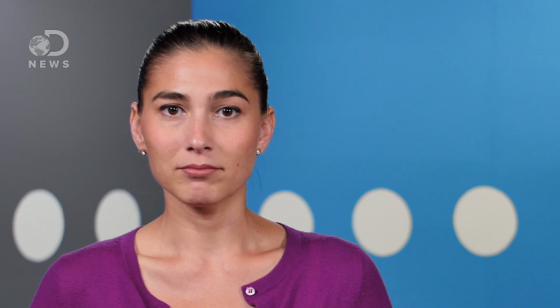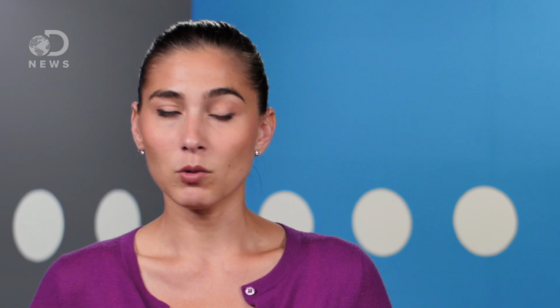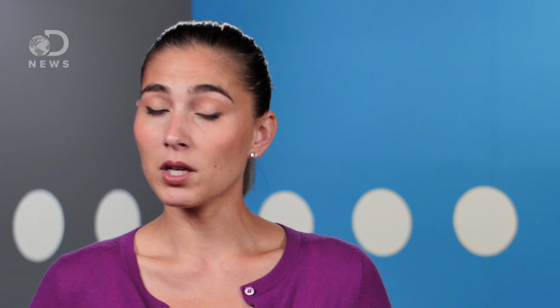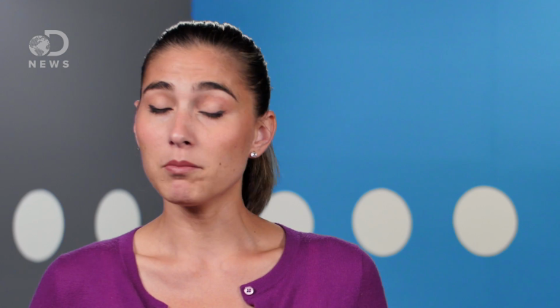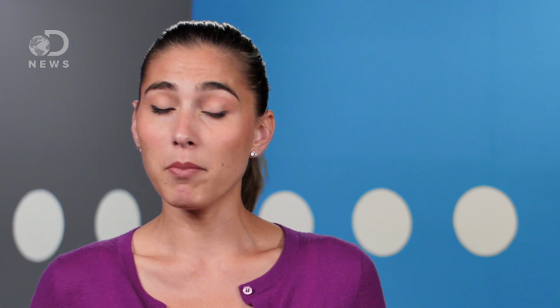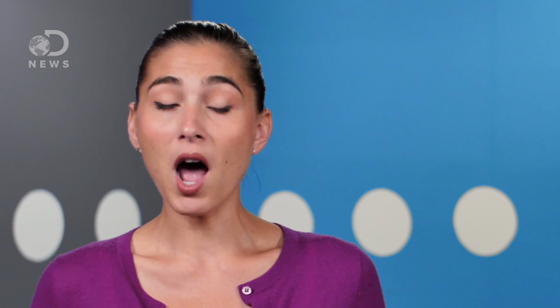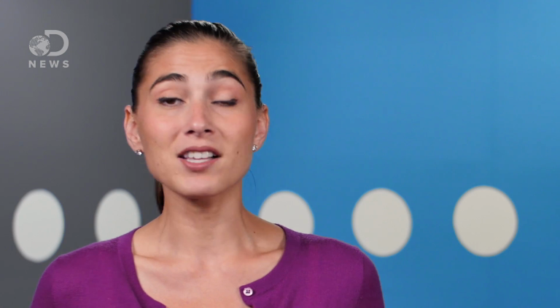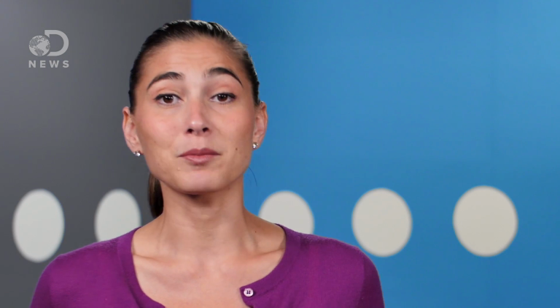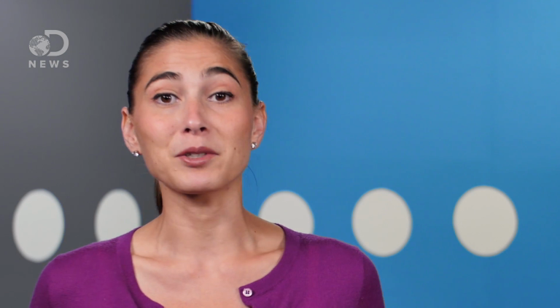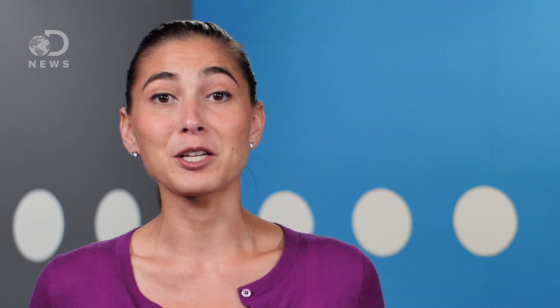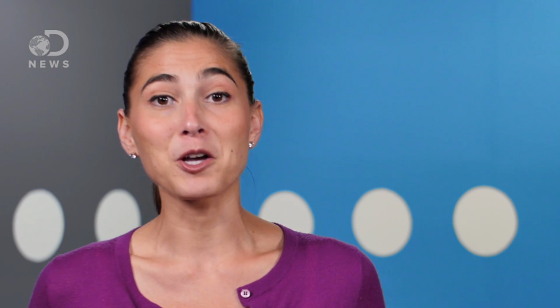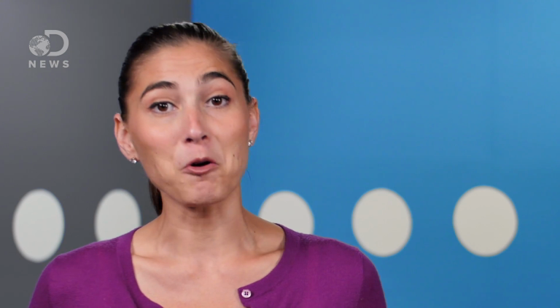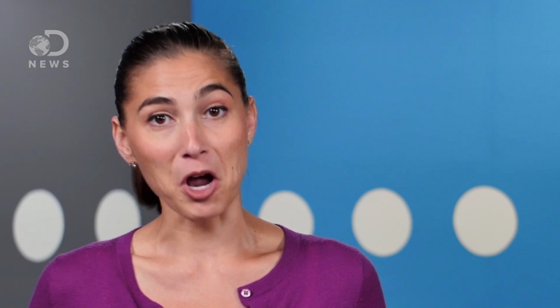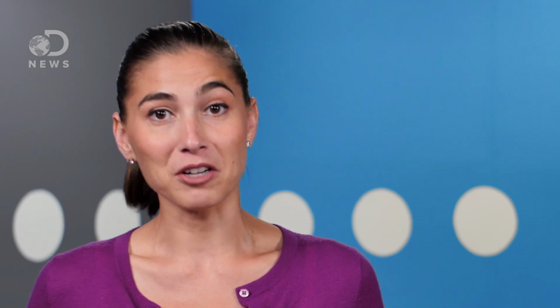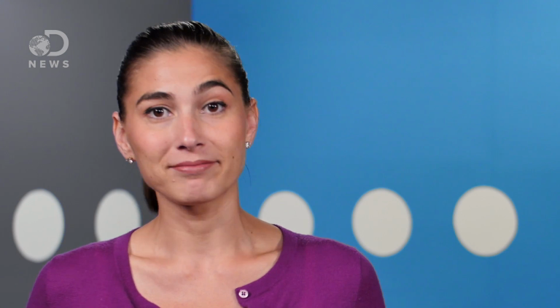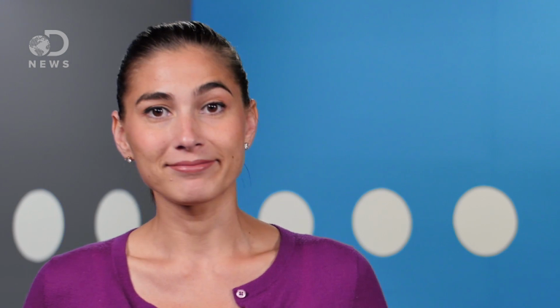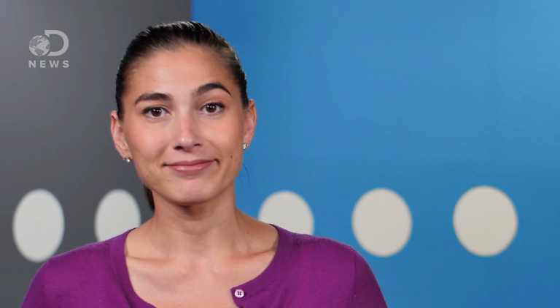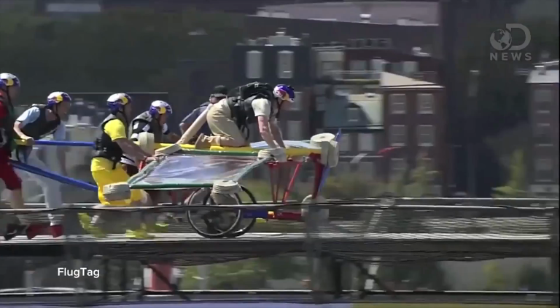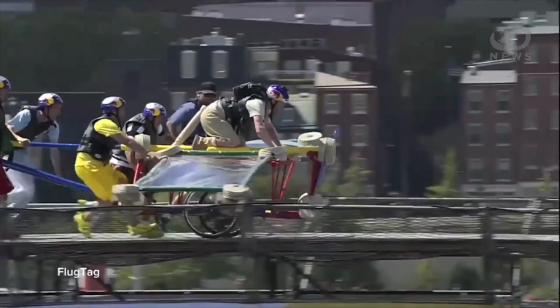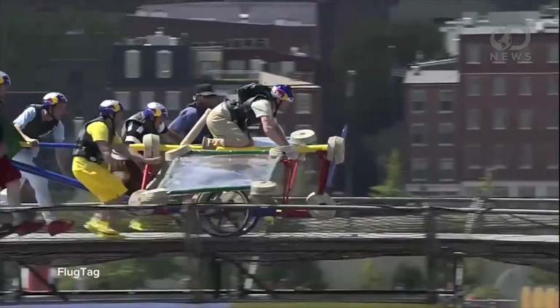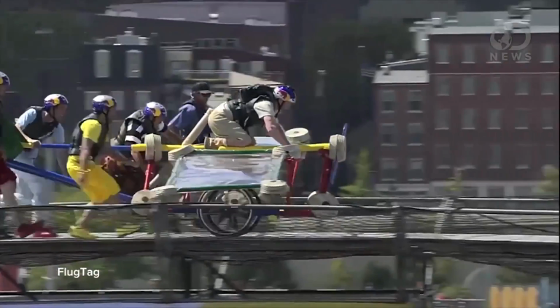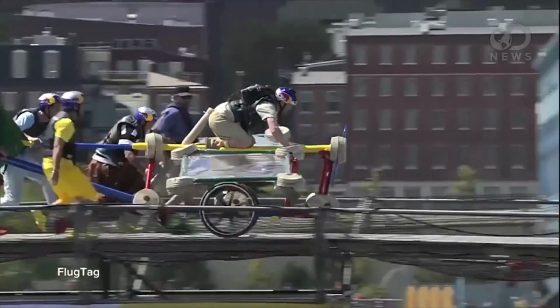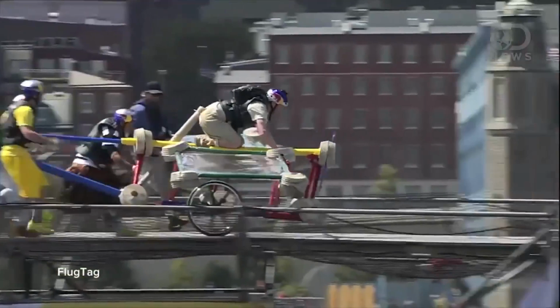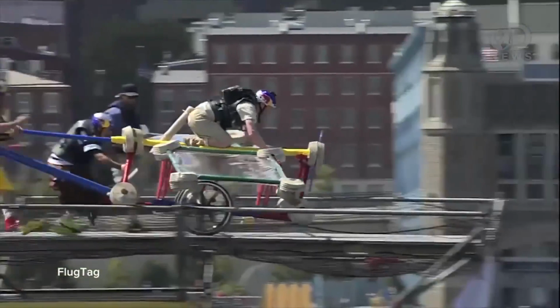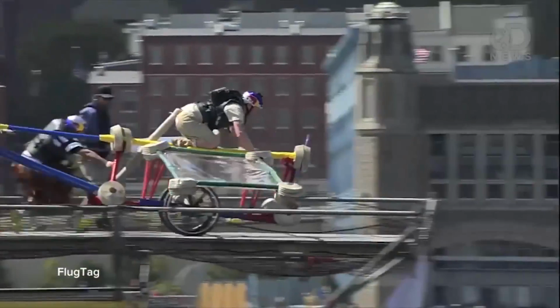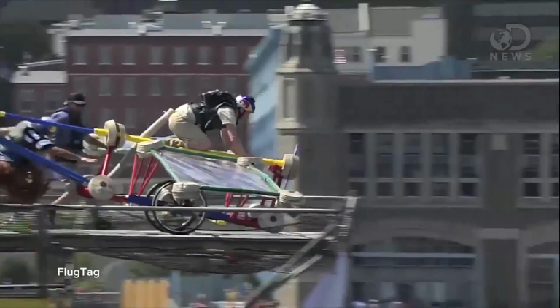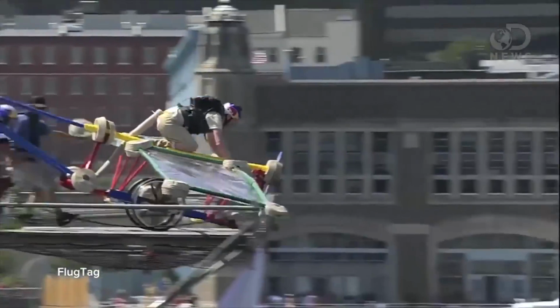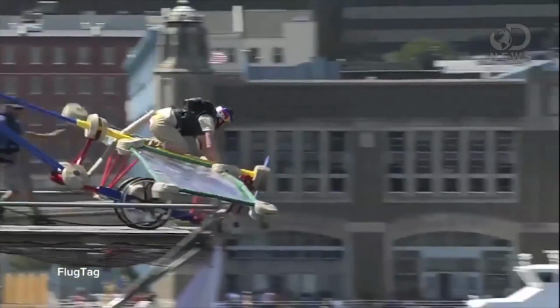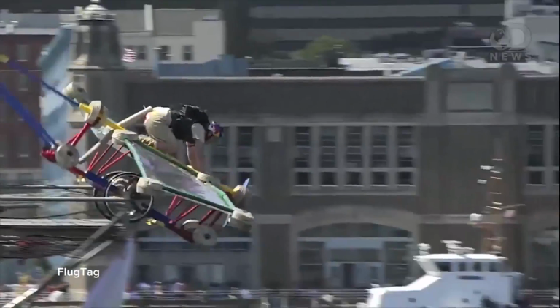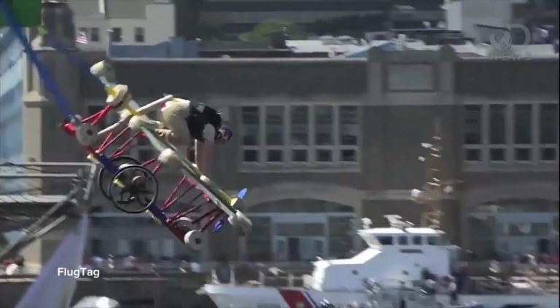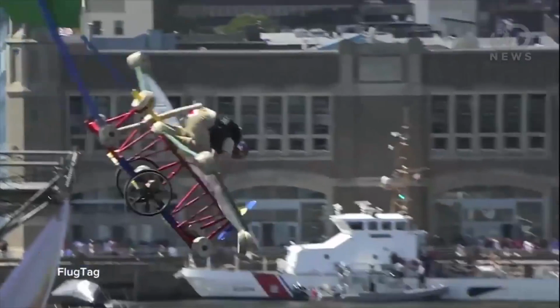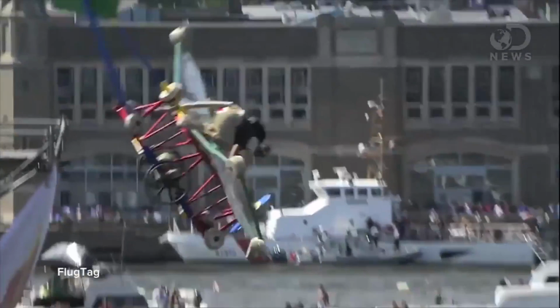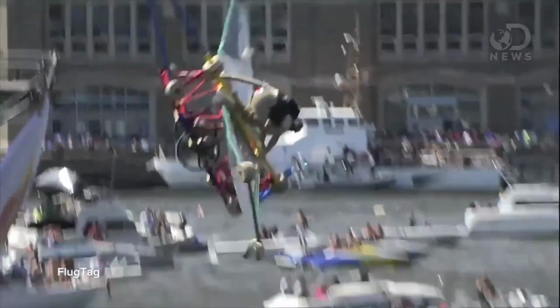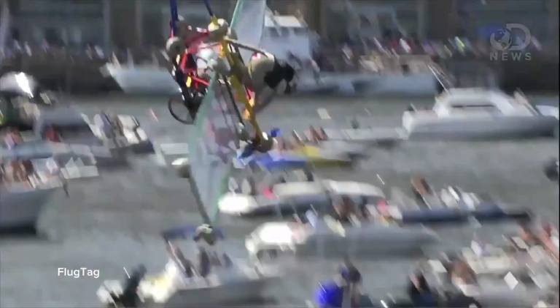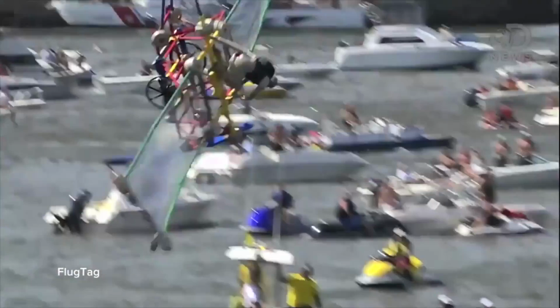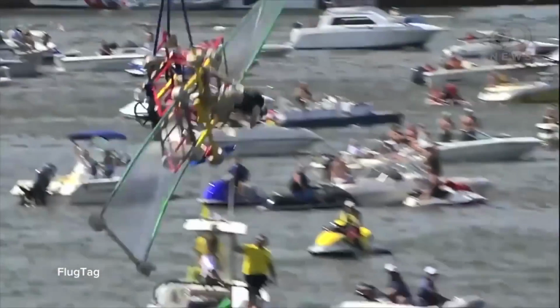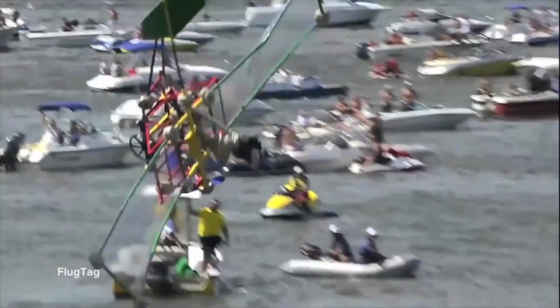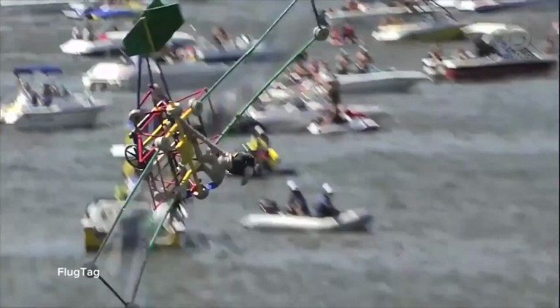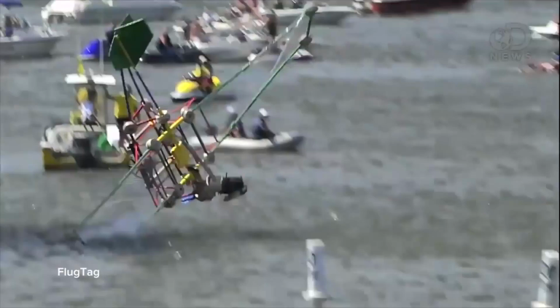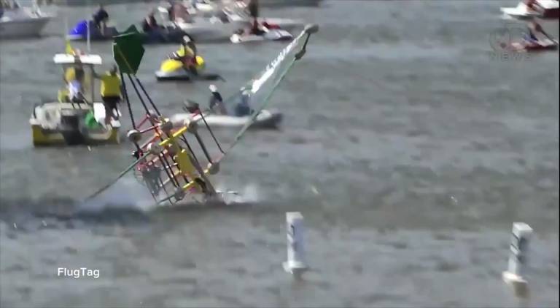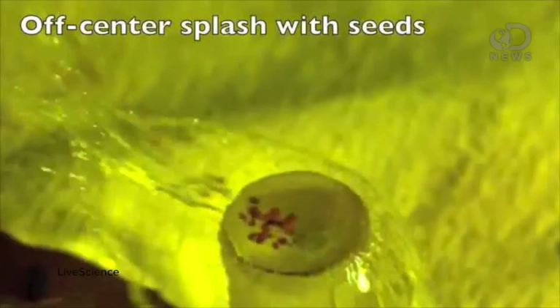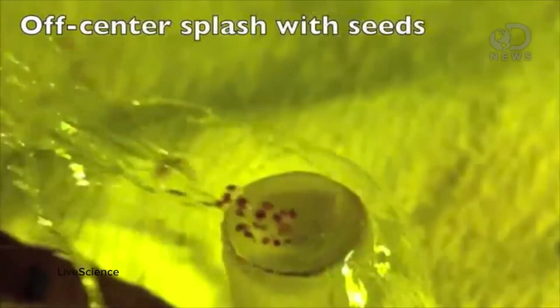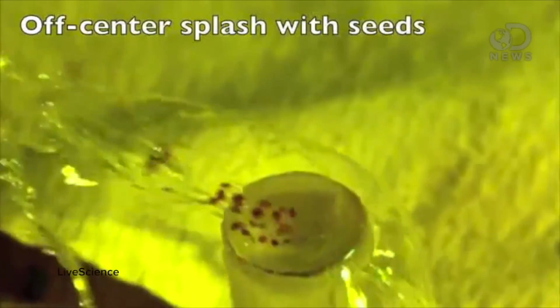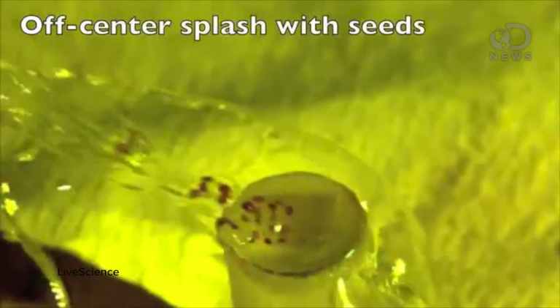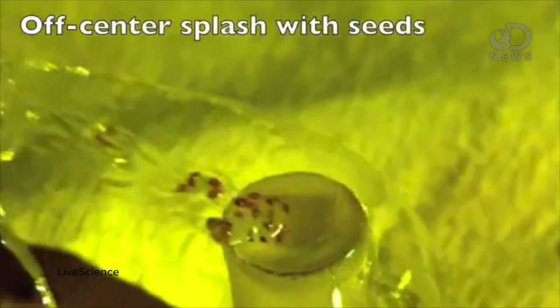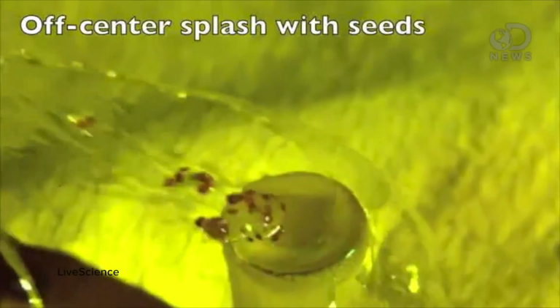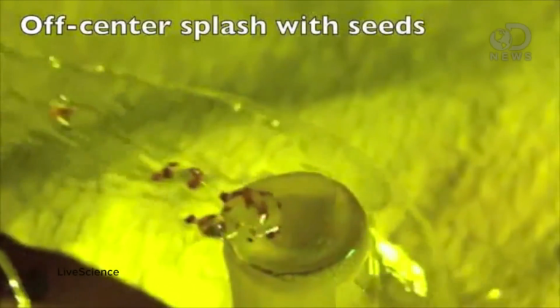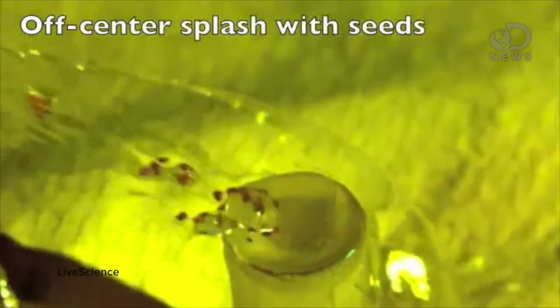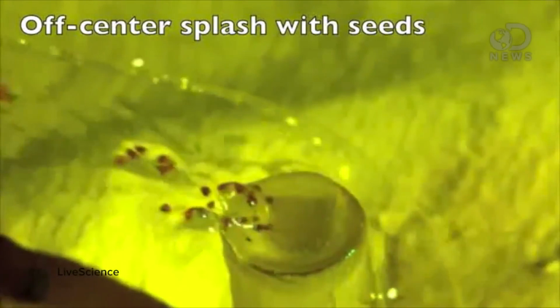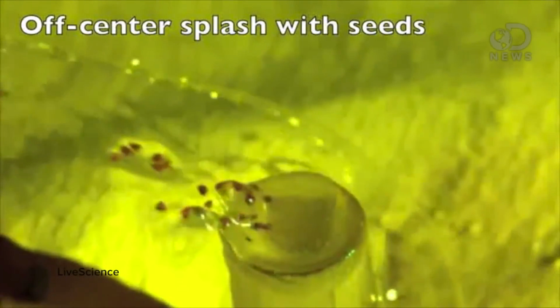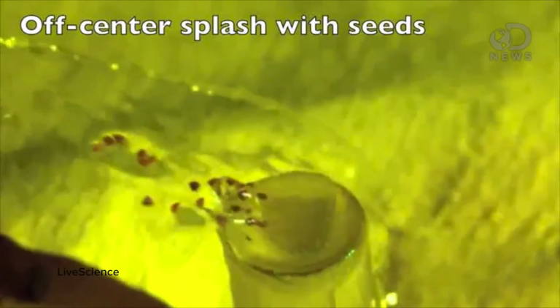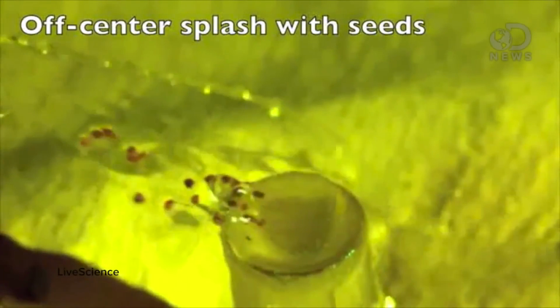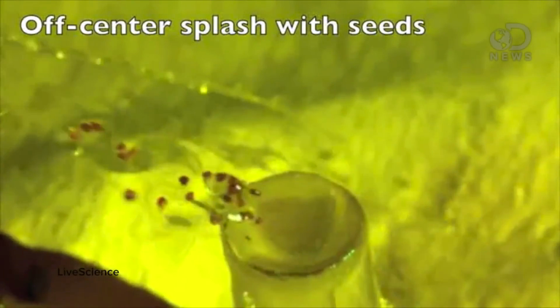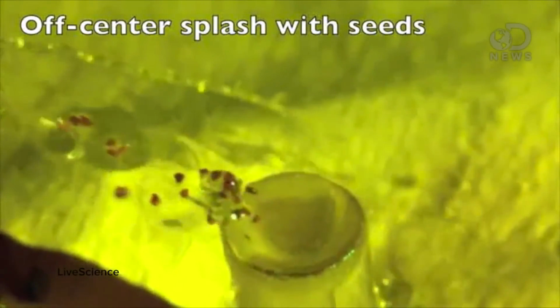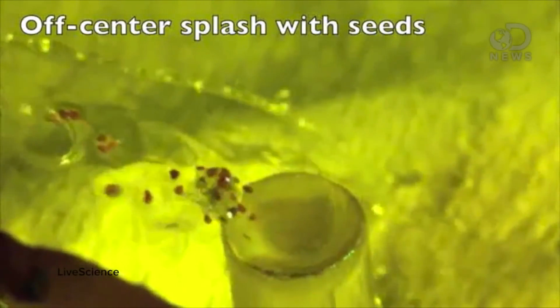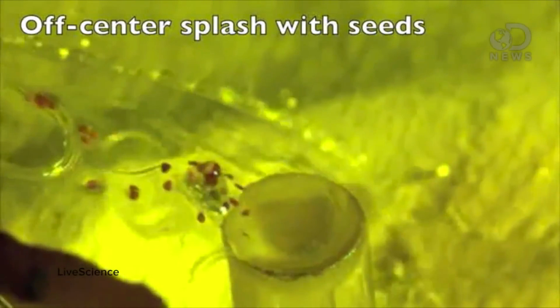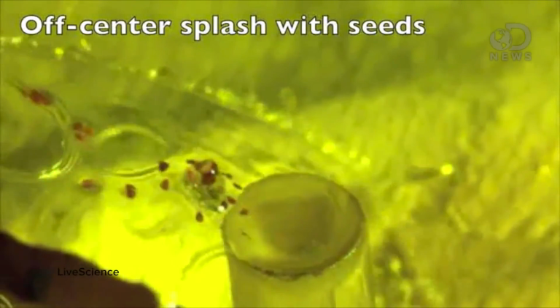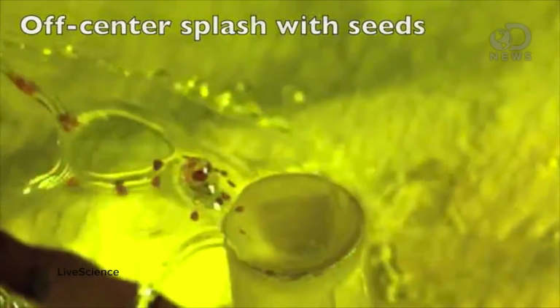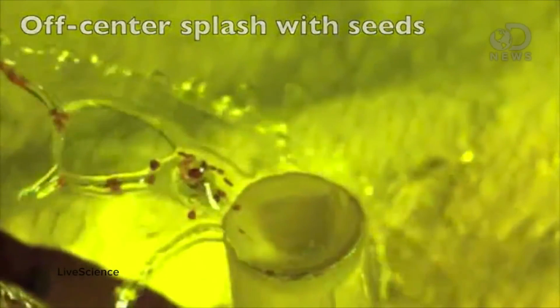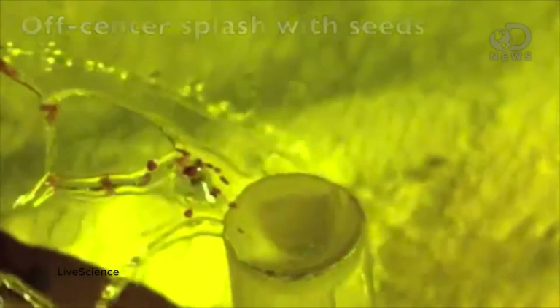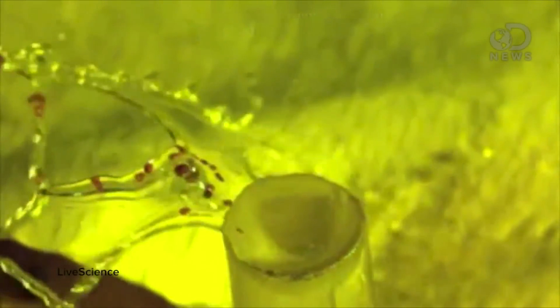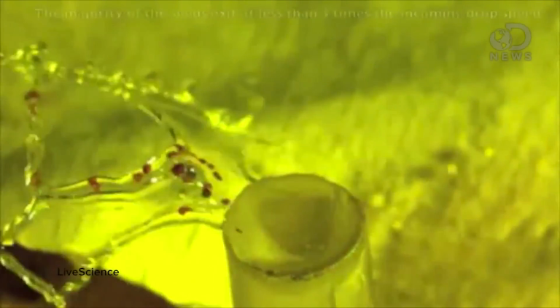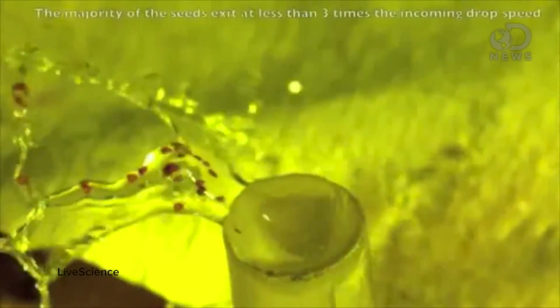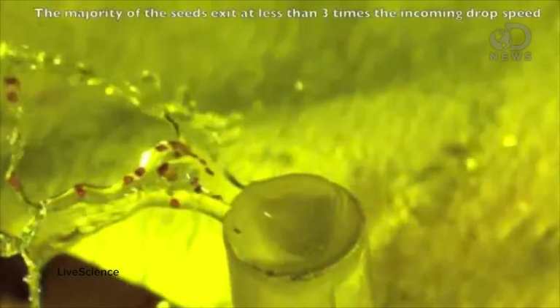What could possibly go wrong? To learn more about the ways human engineering can benefit from biomimicry, check out this video by Trace.